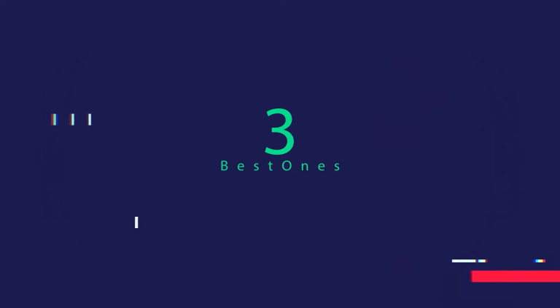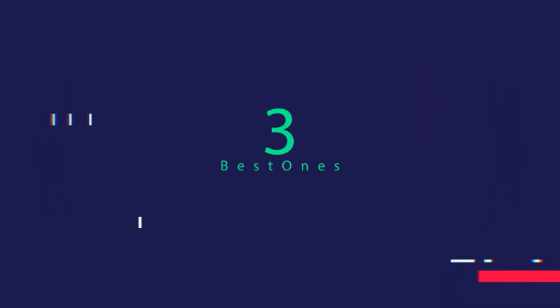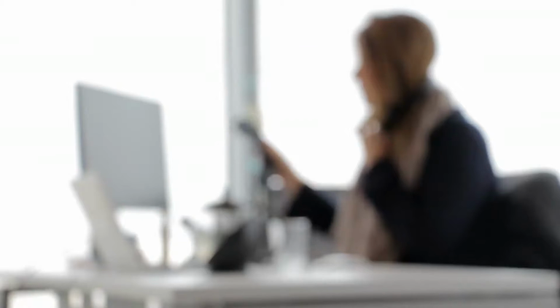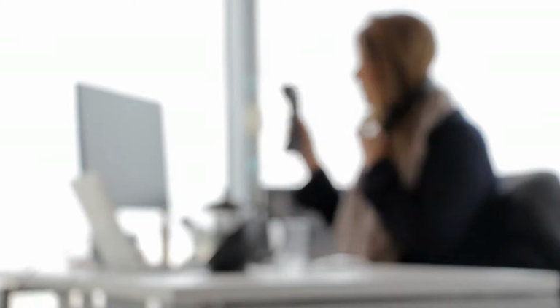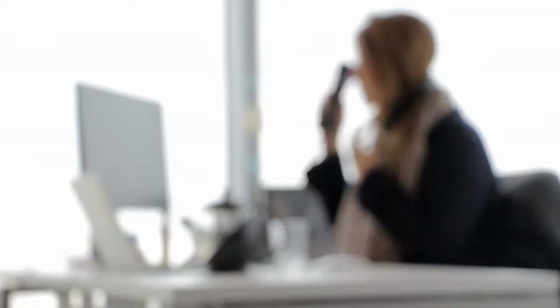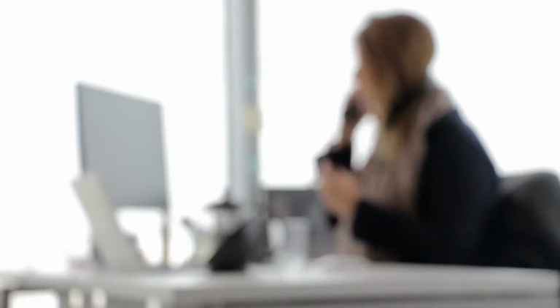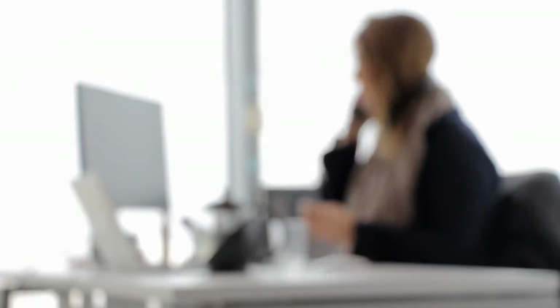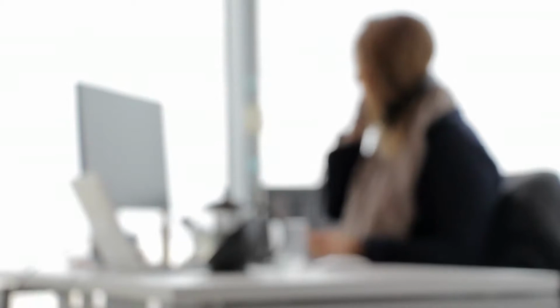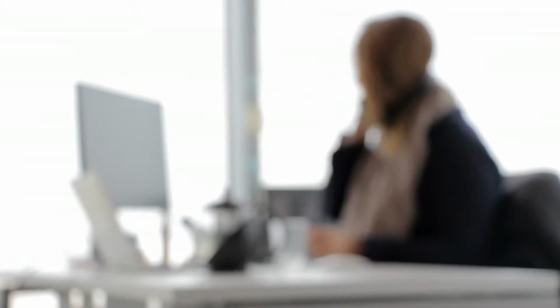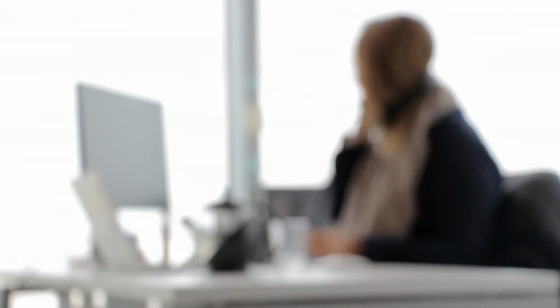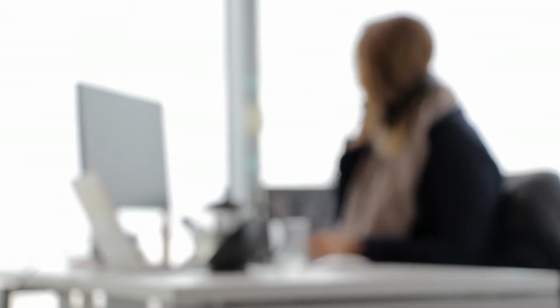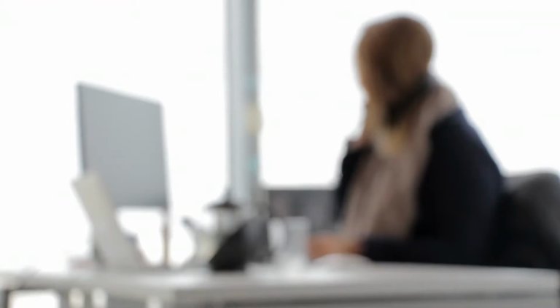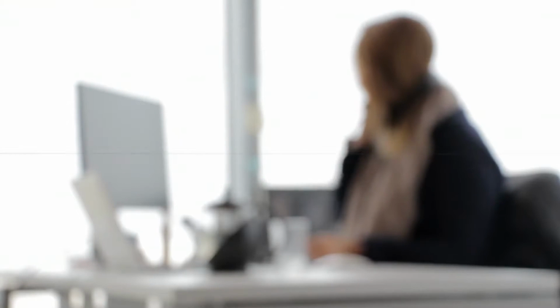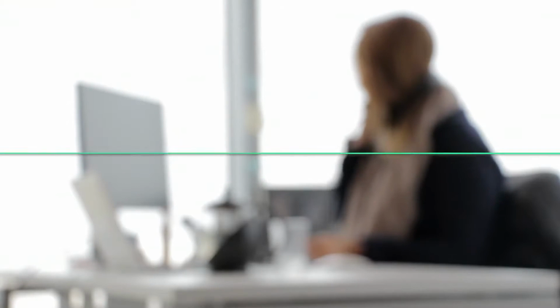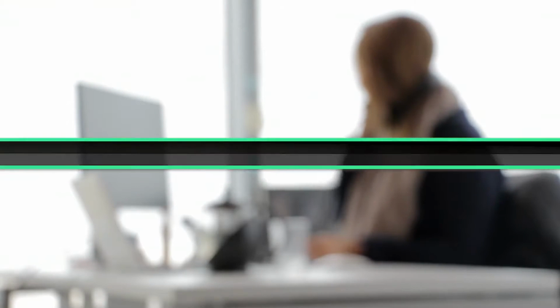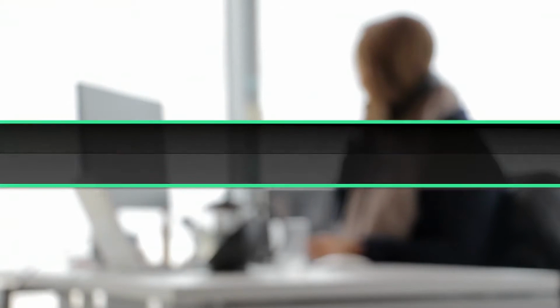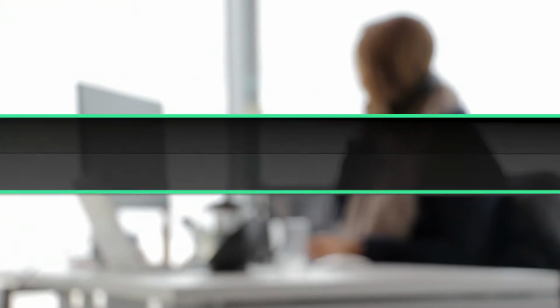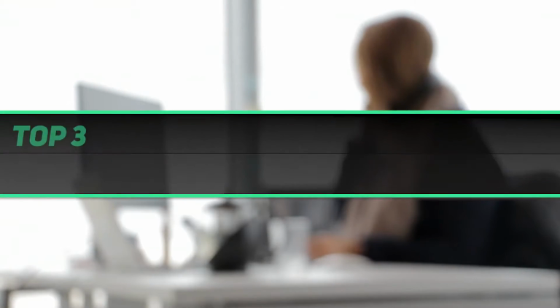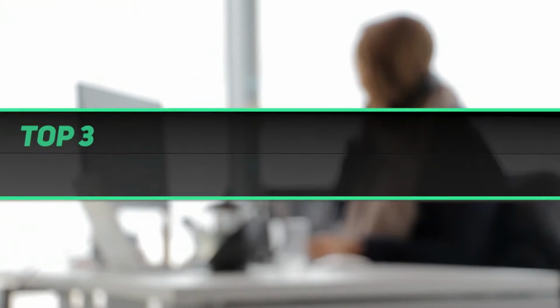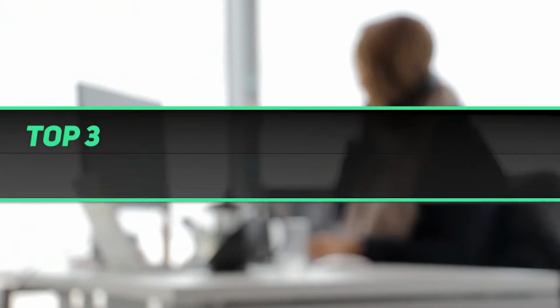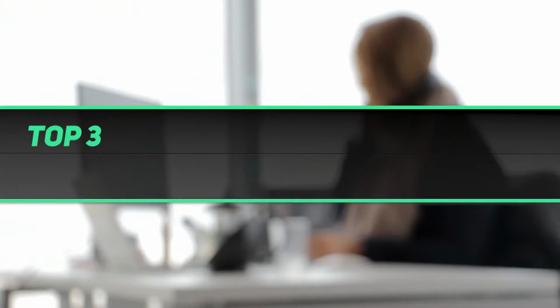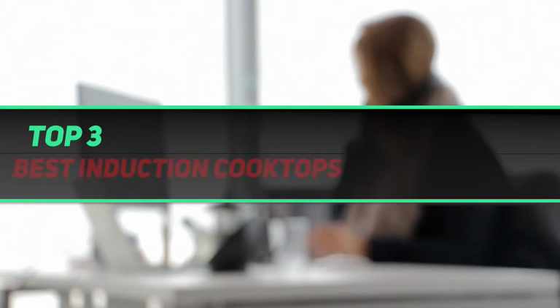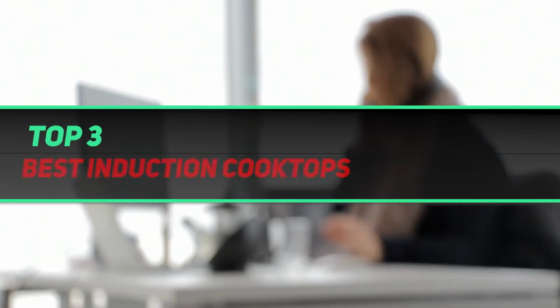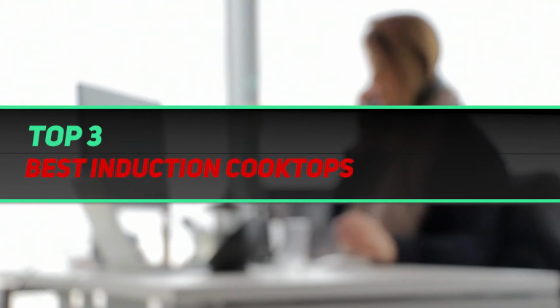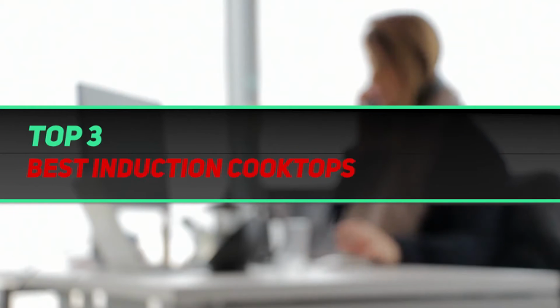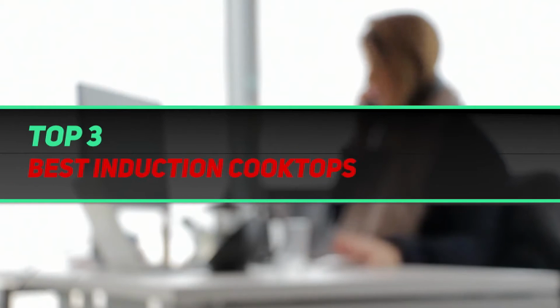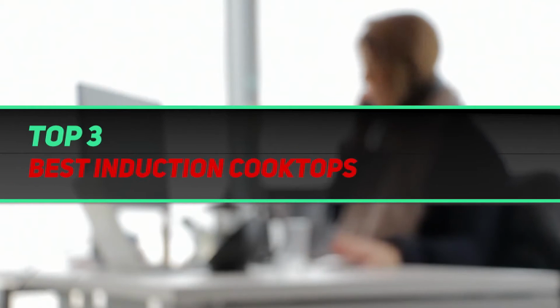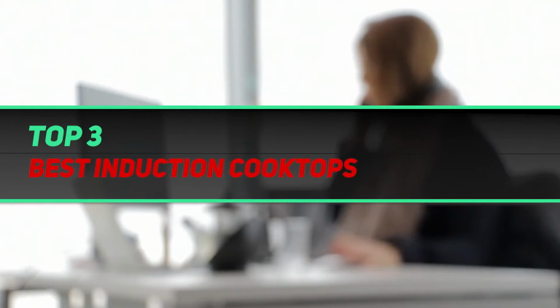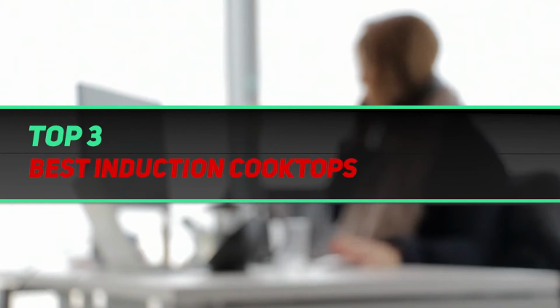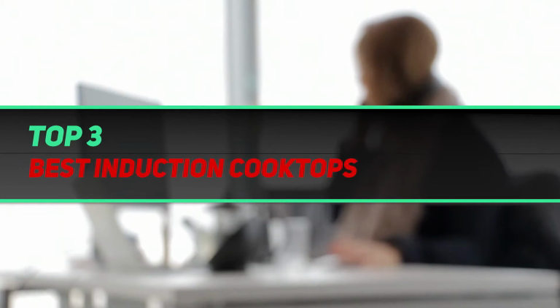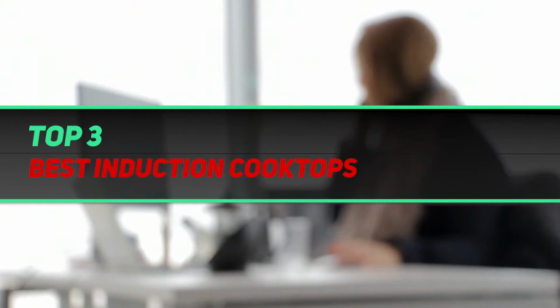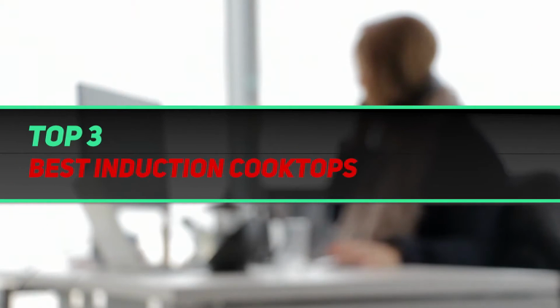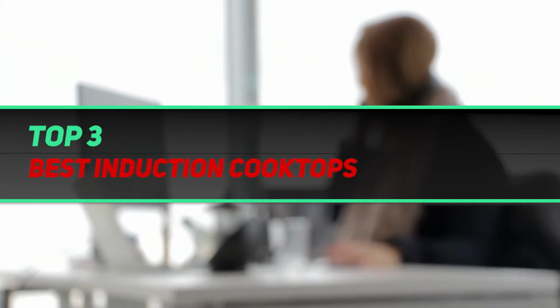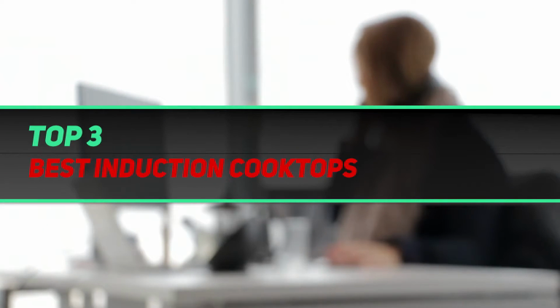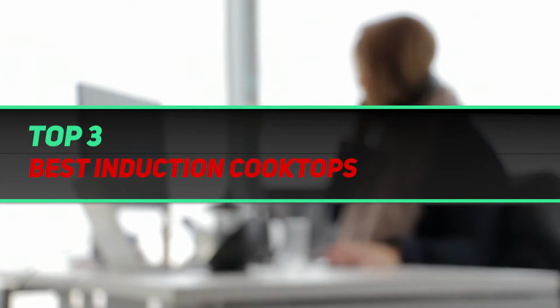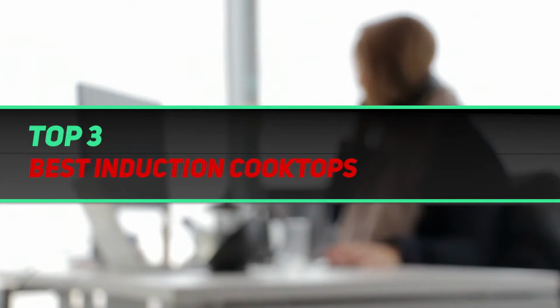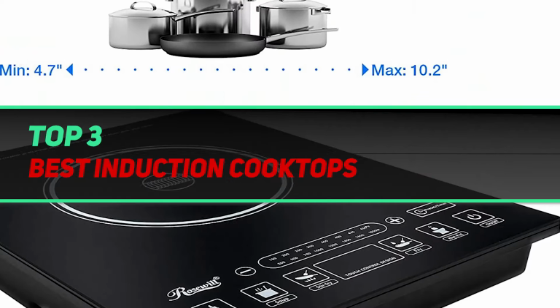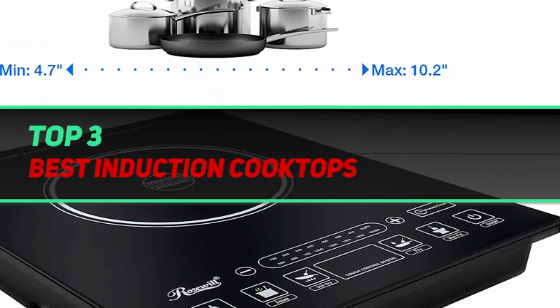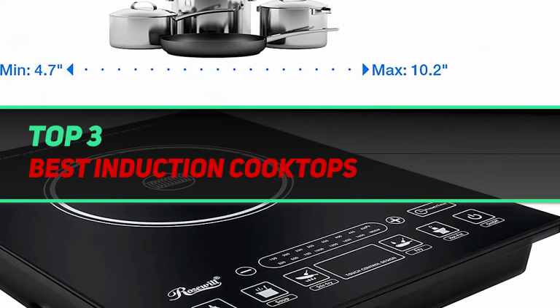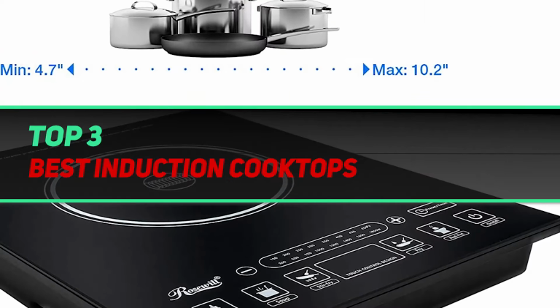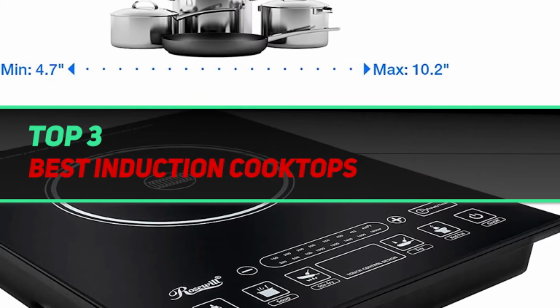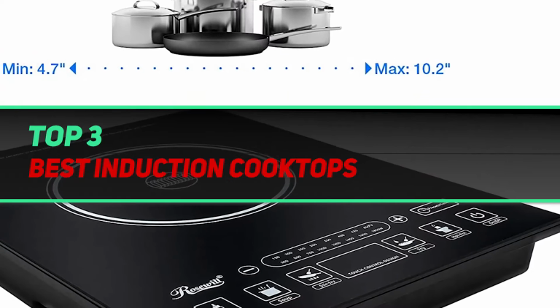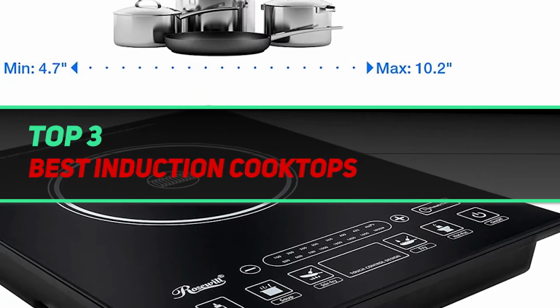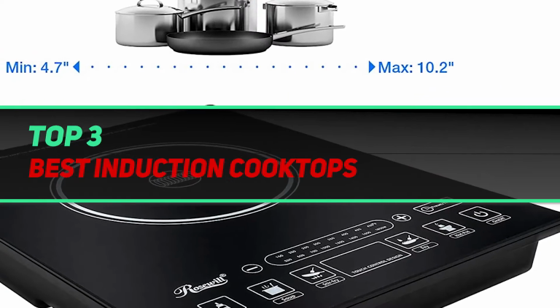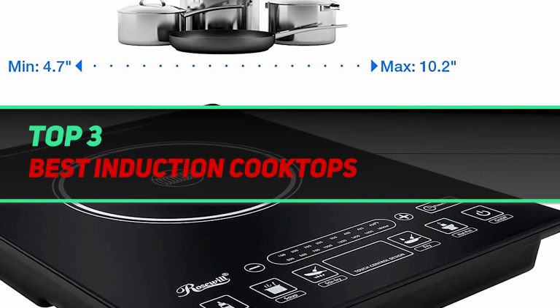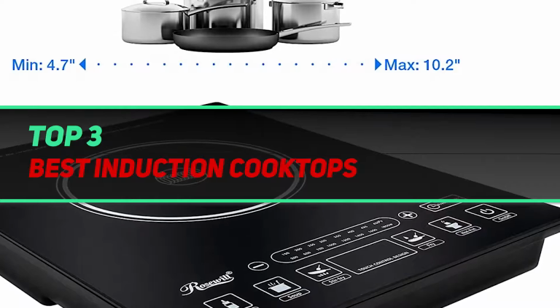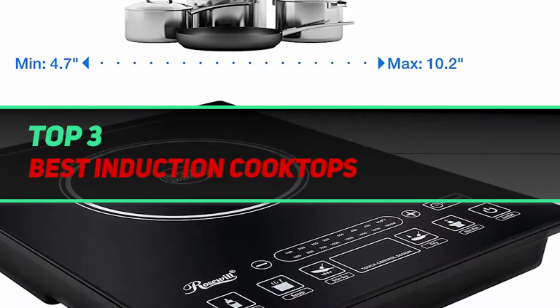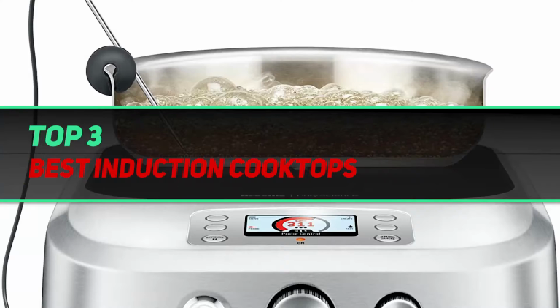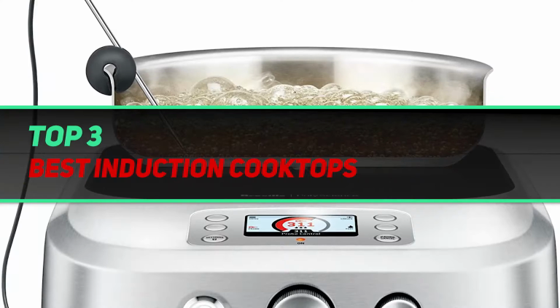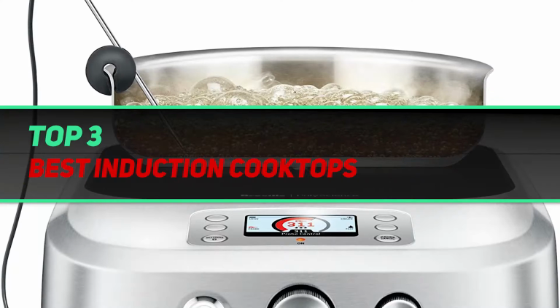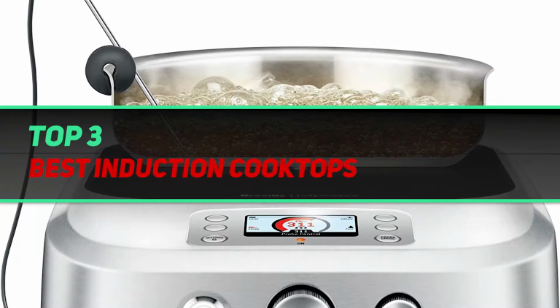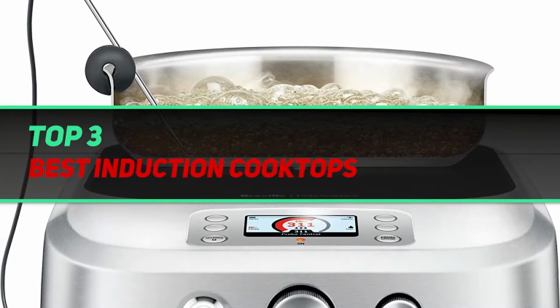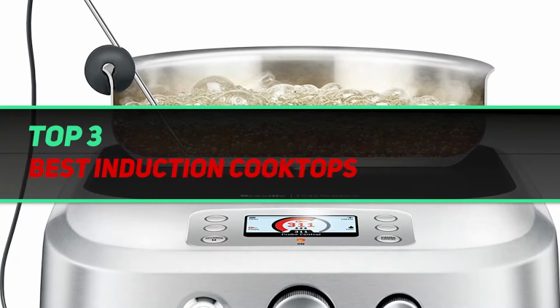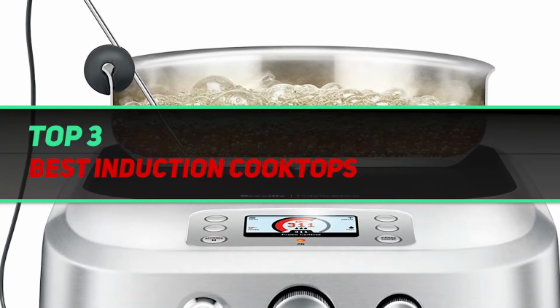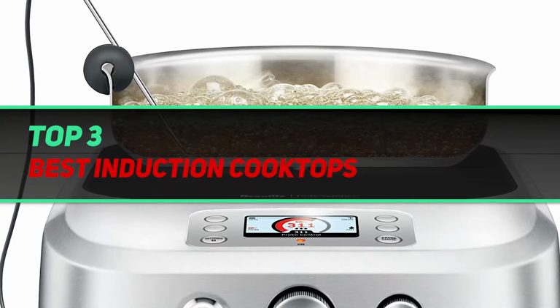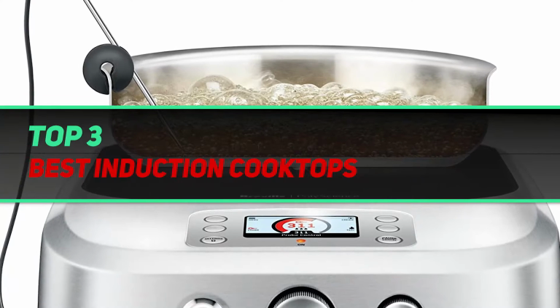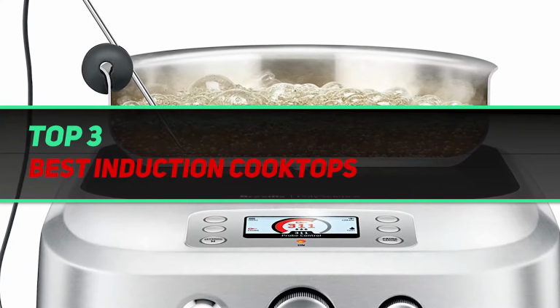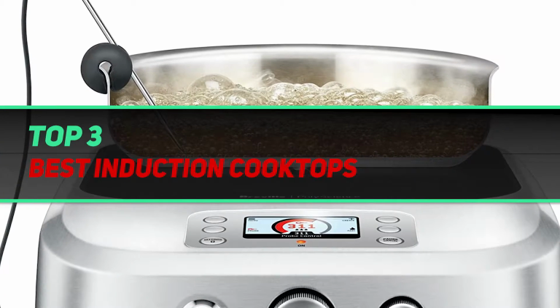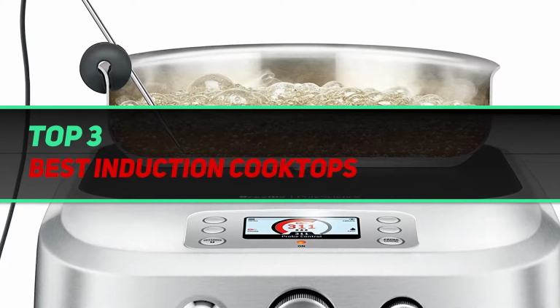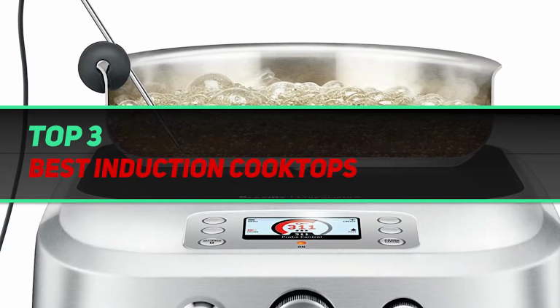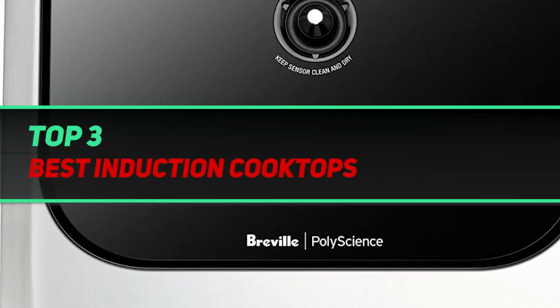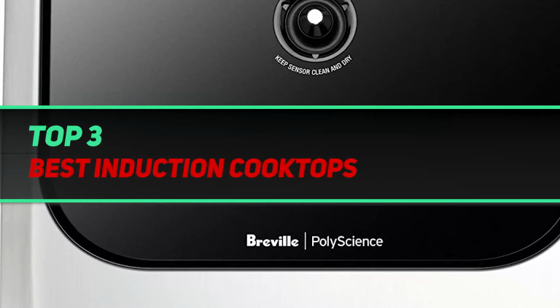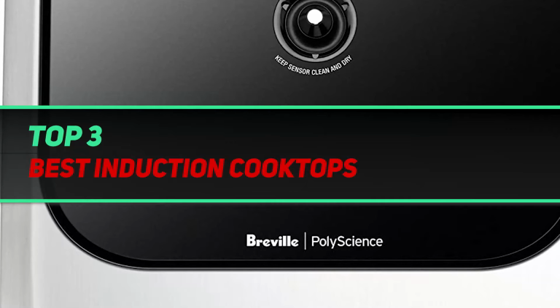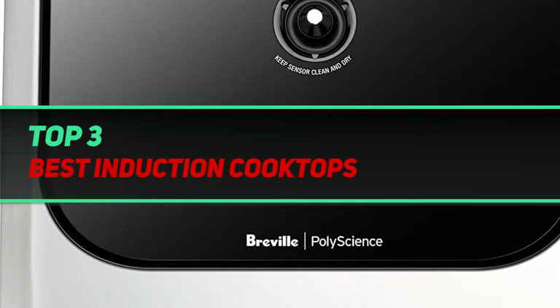Hi guys, welcome back to my channel. In today's video, we're going to check out the top 3 best induction cooktops.